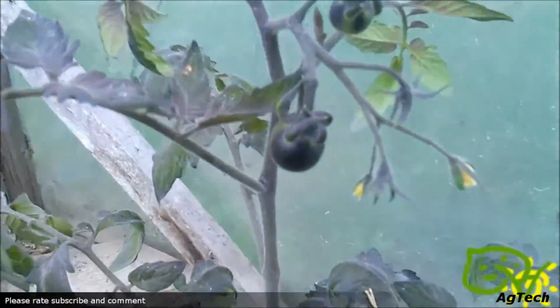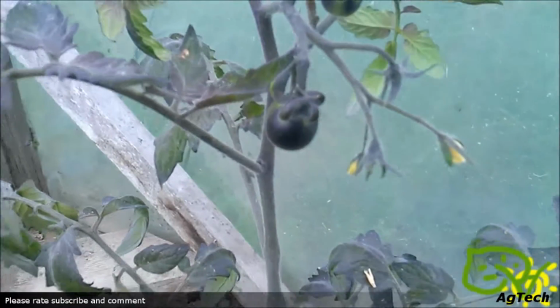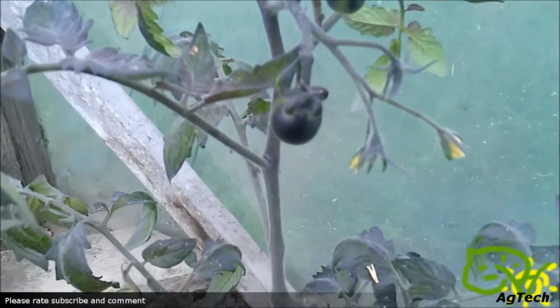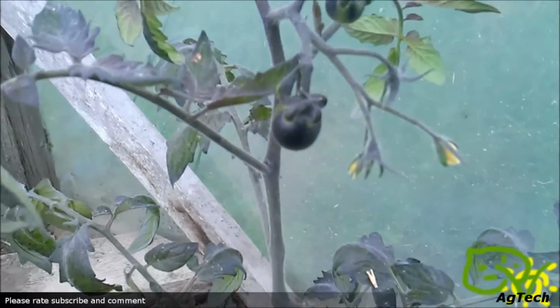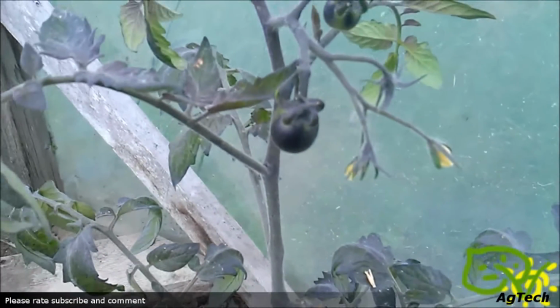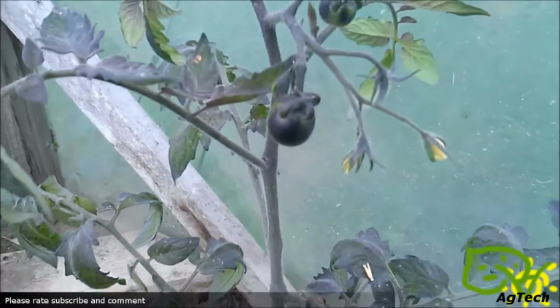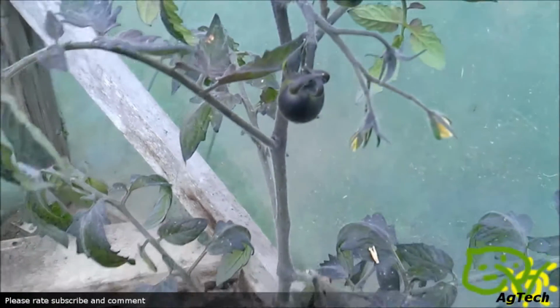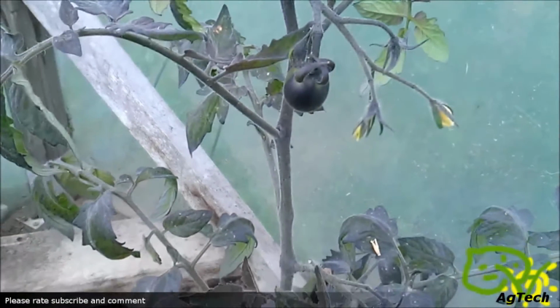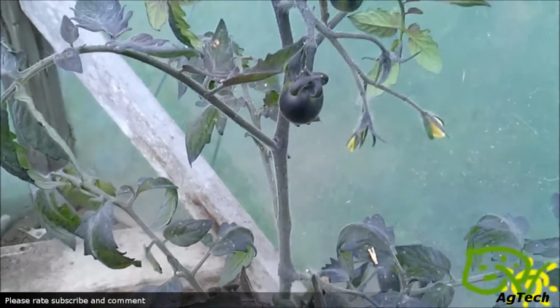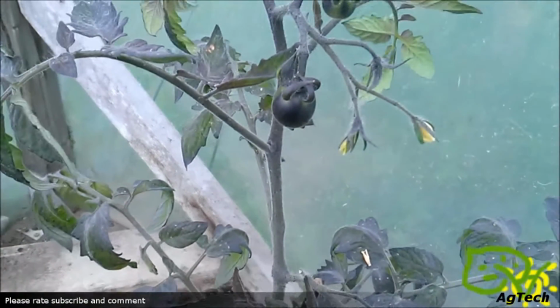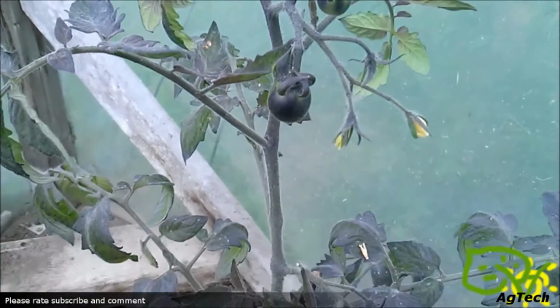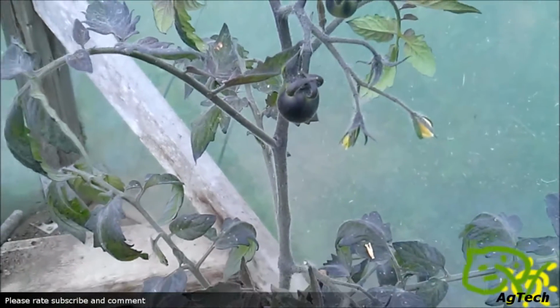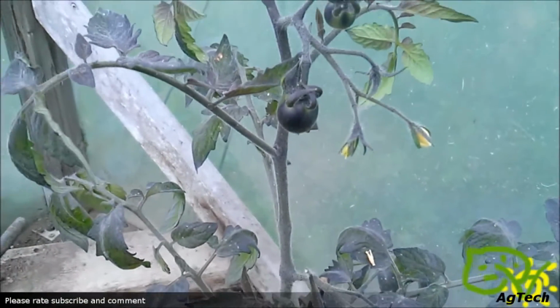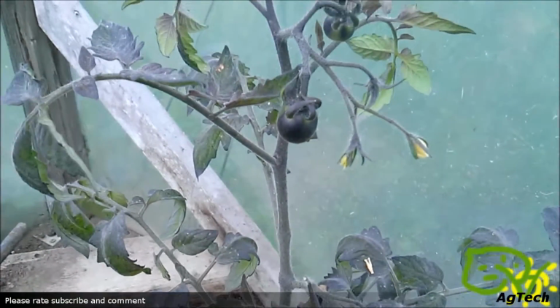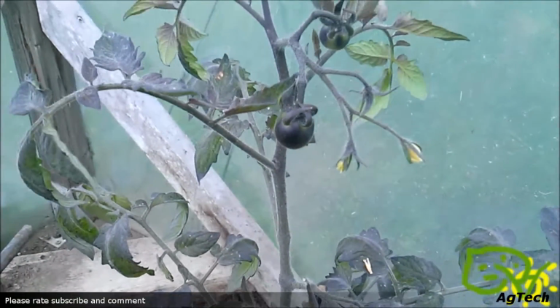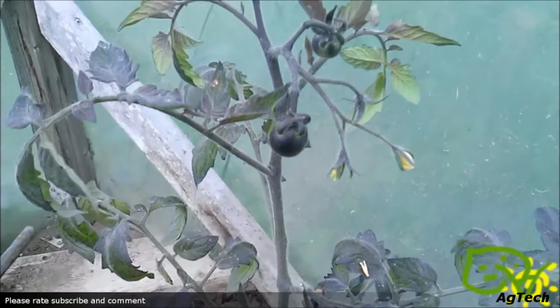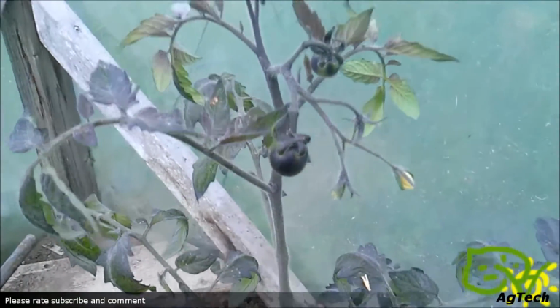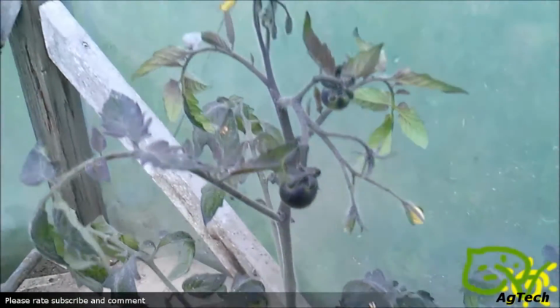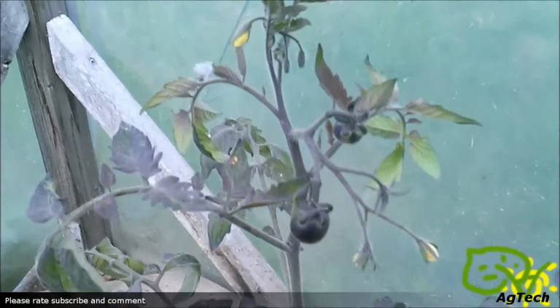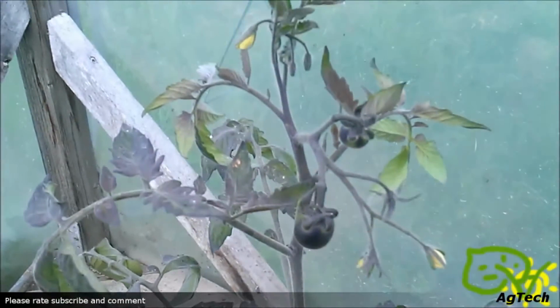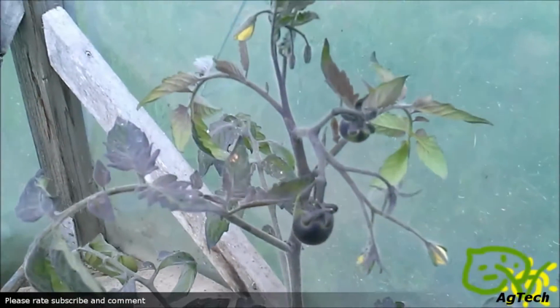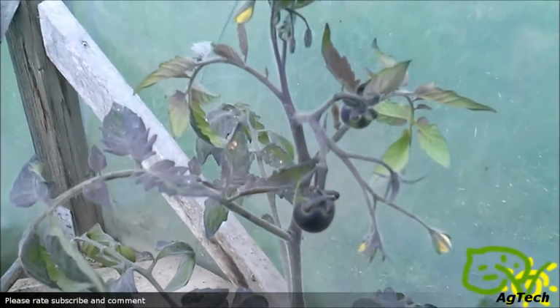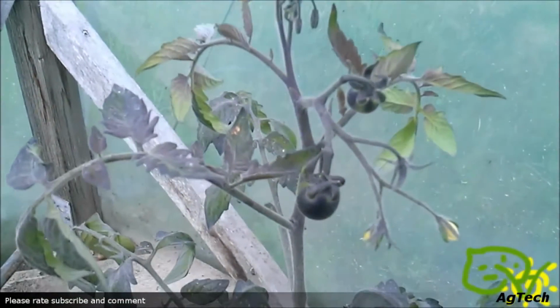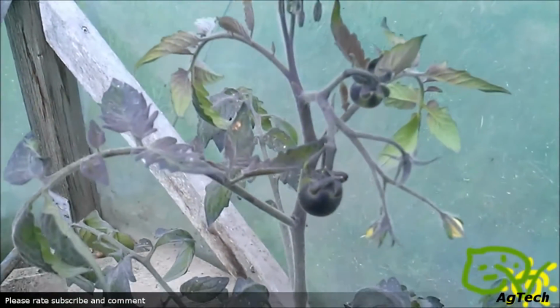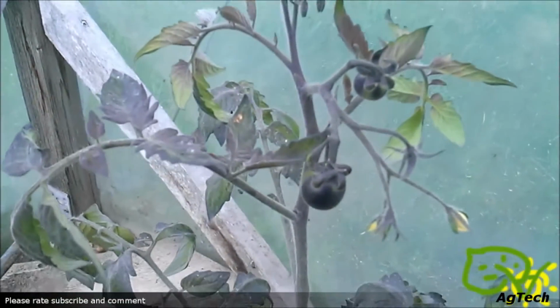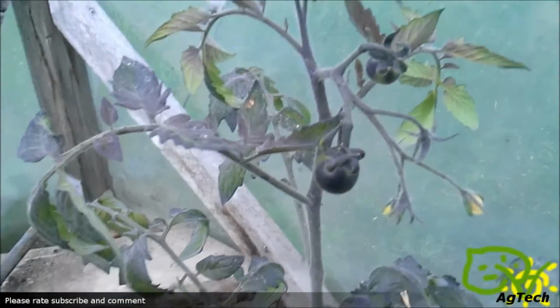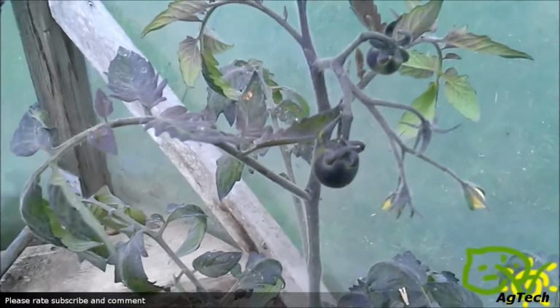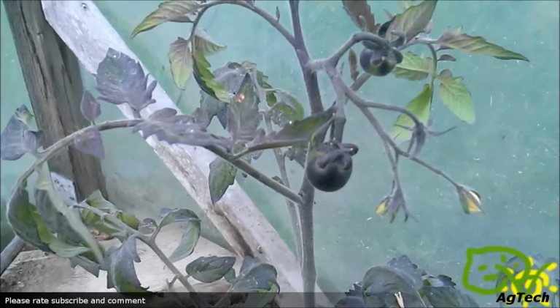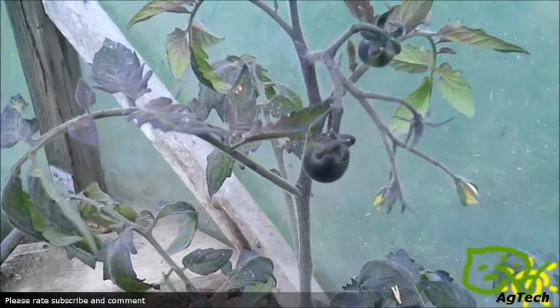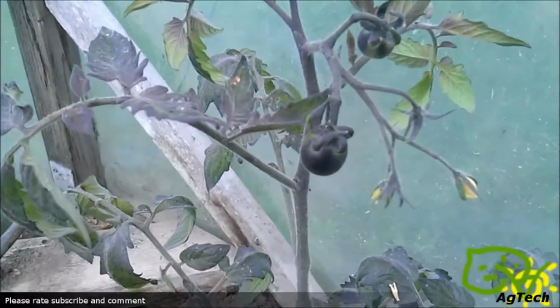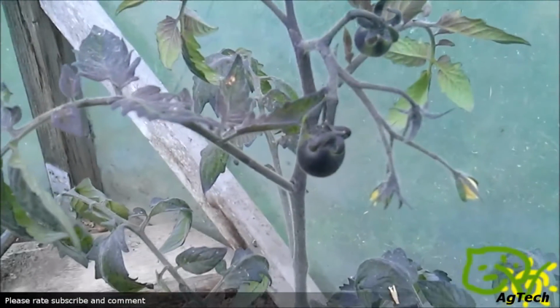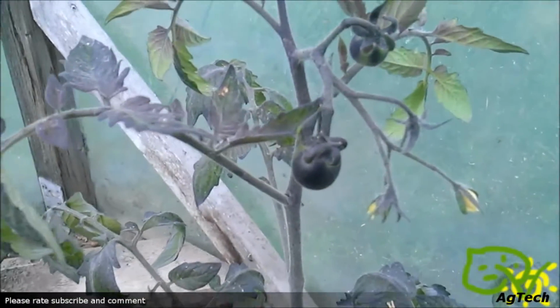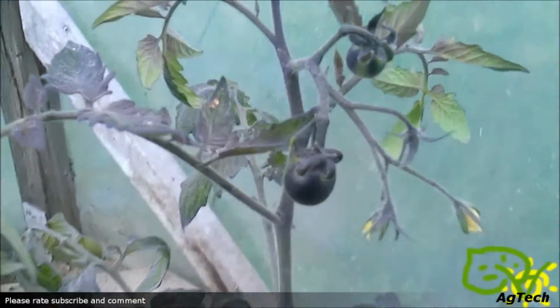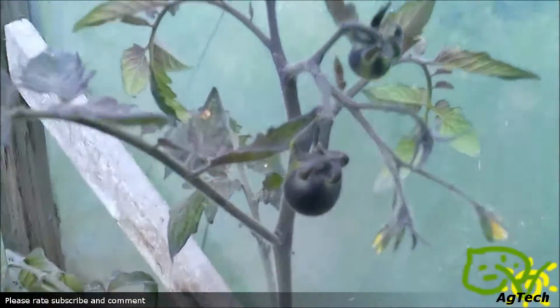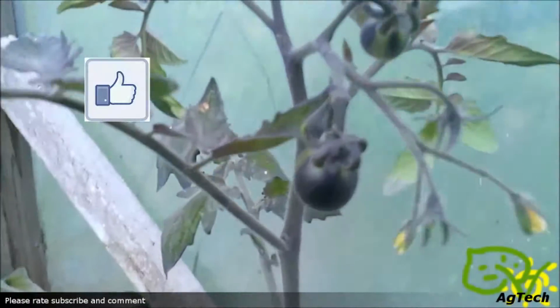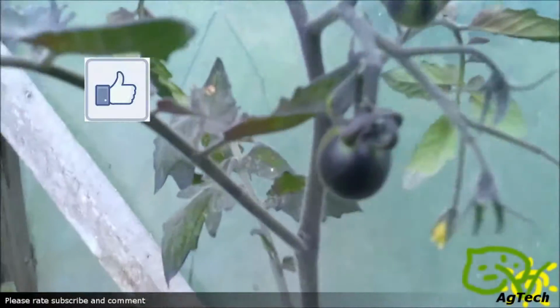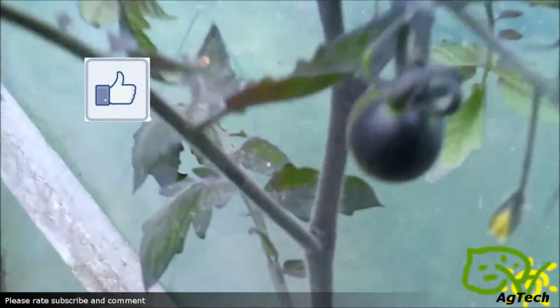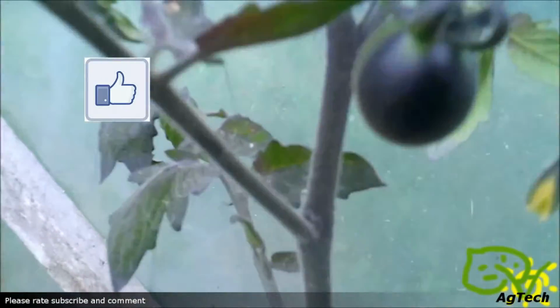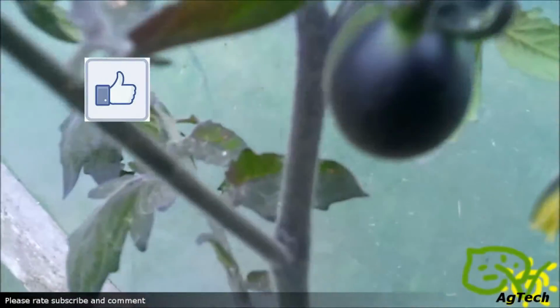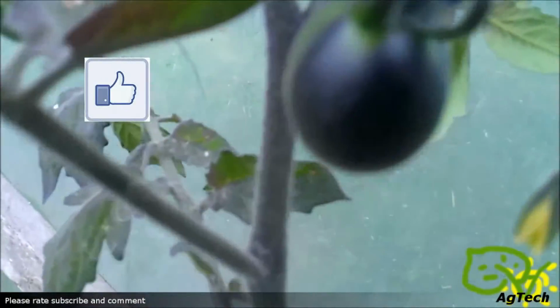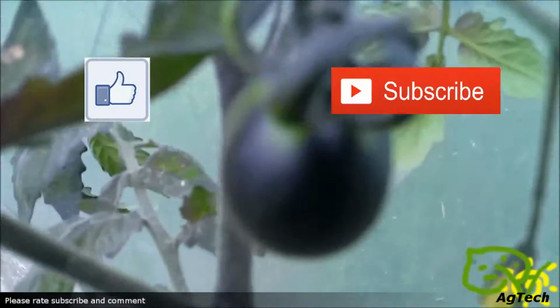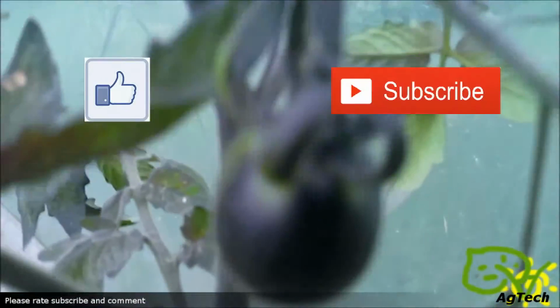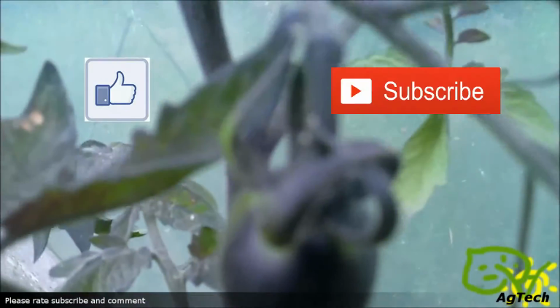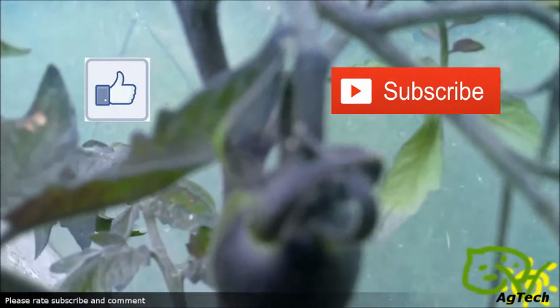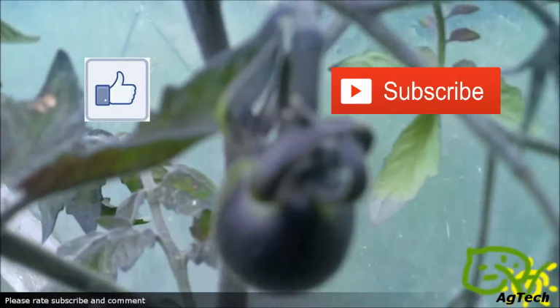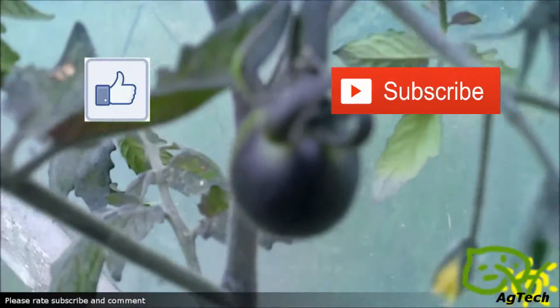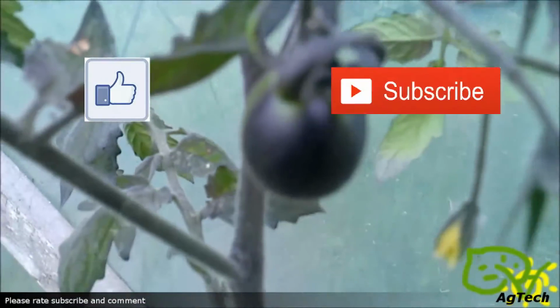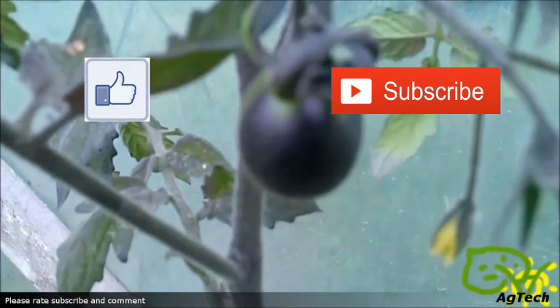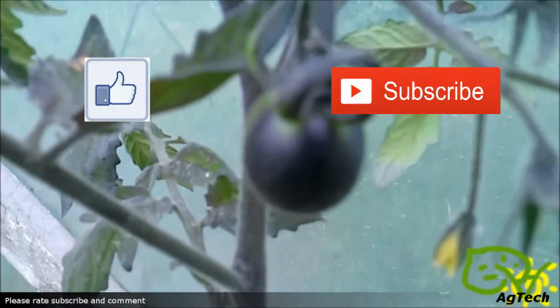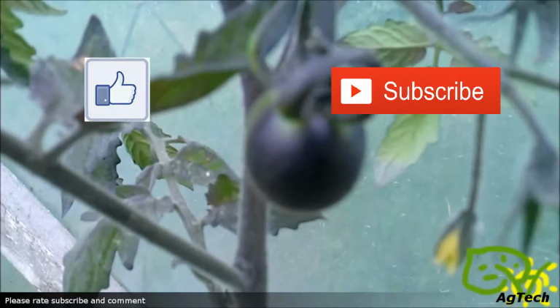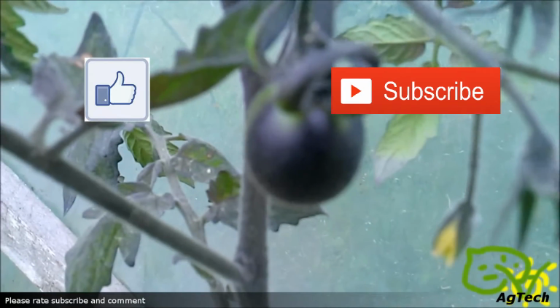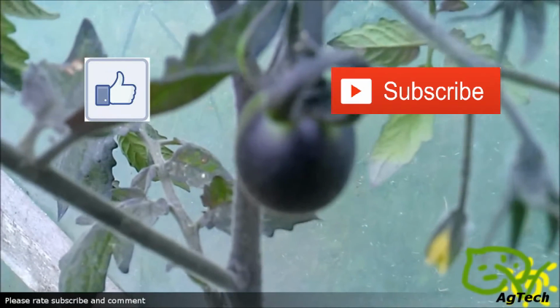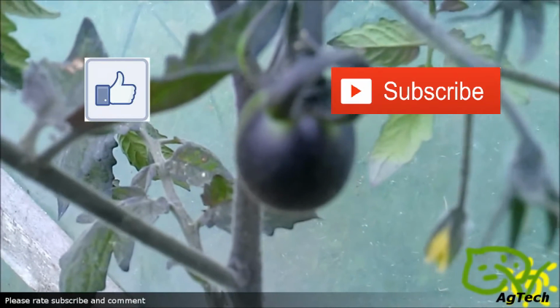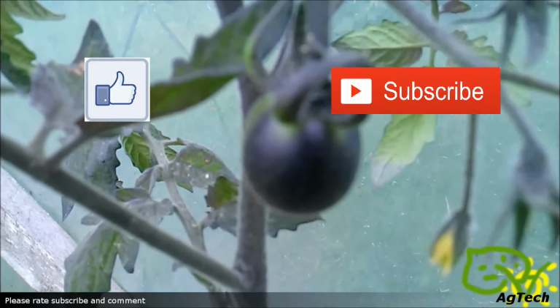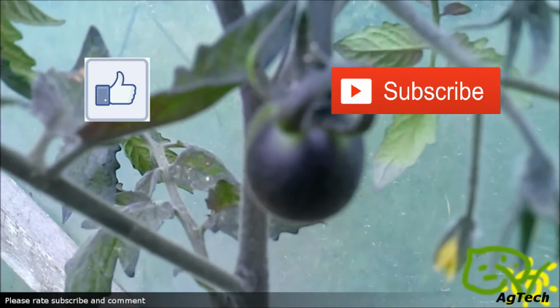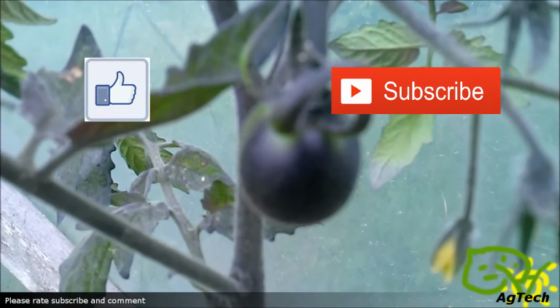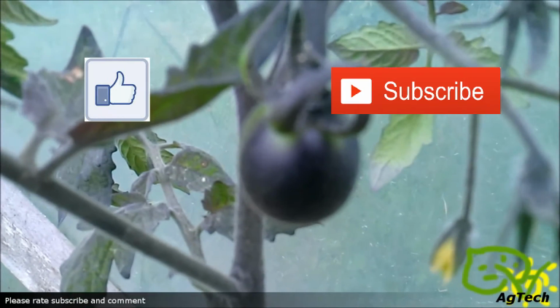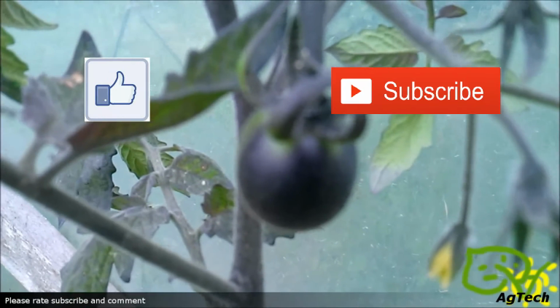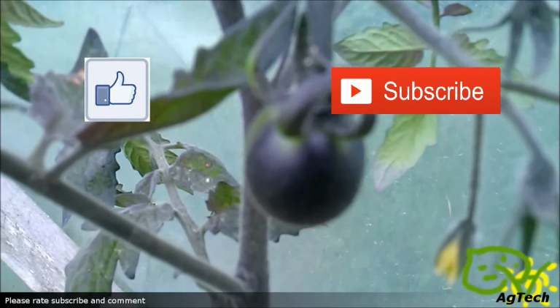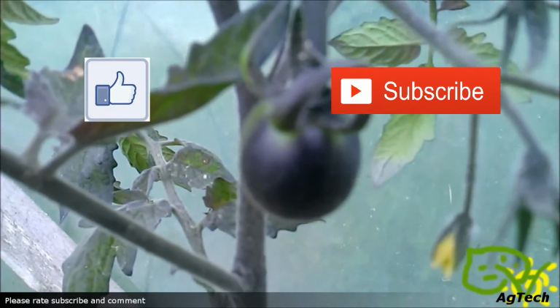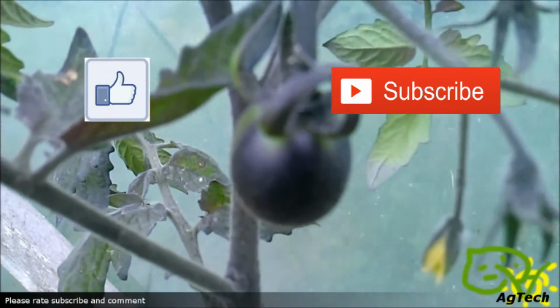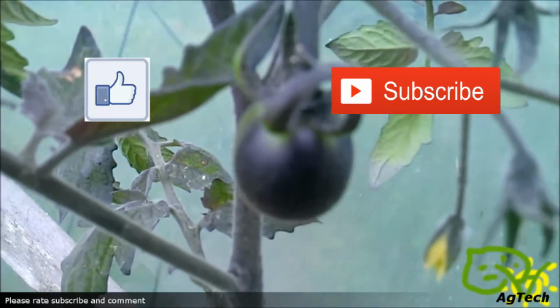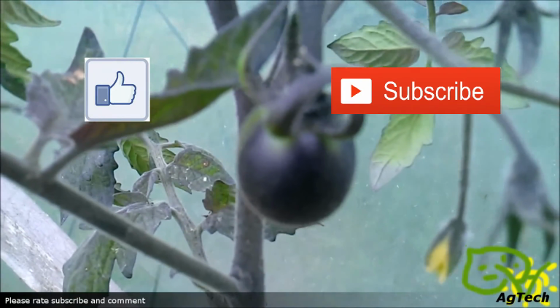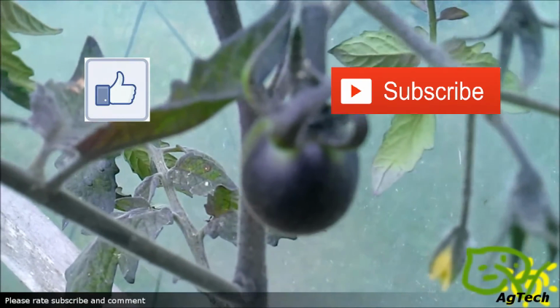Anyways, this is my quick update about indigo rose. Please rate, subscribe and comment. Thank you for watching.